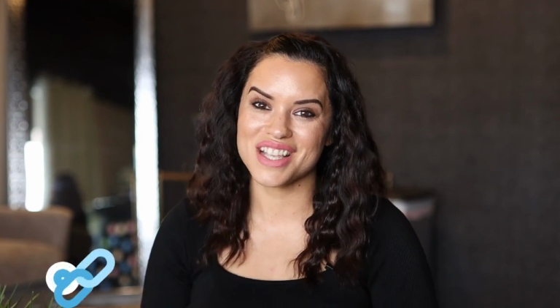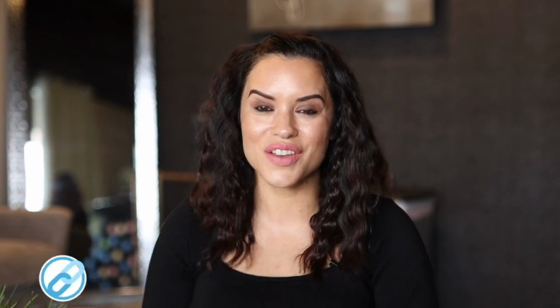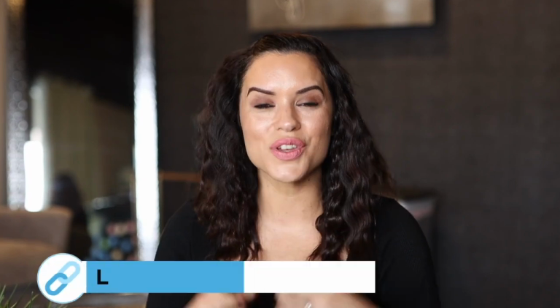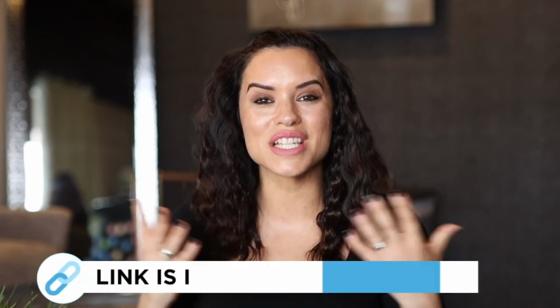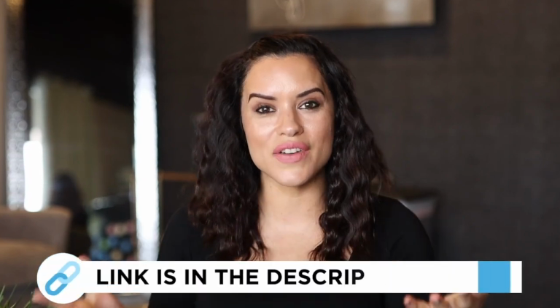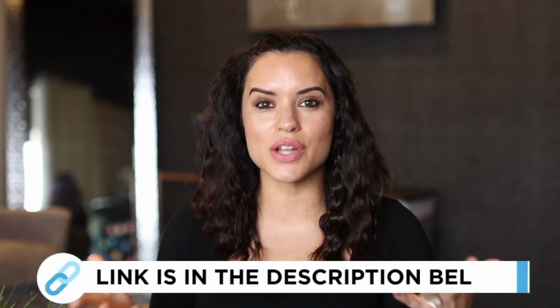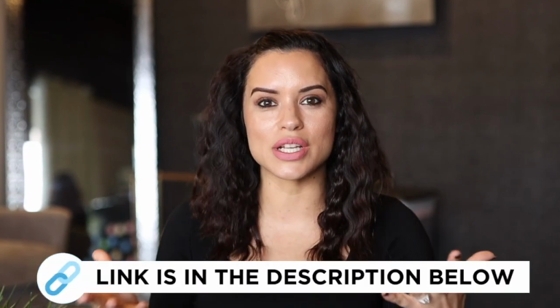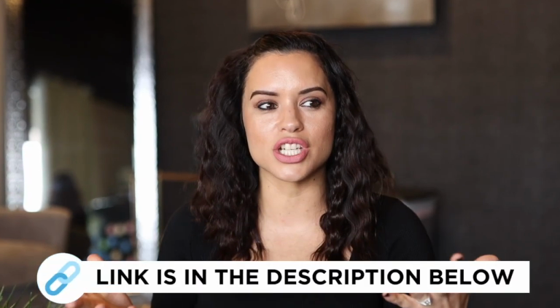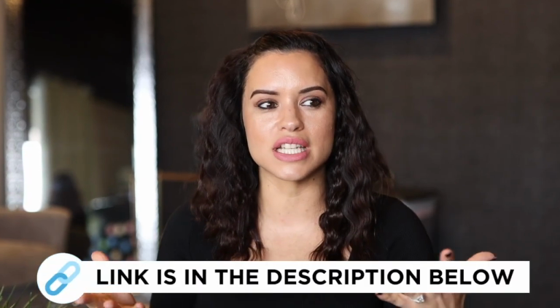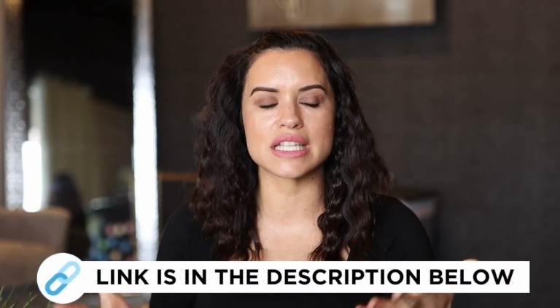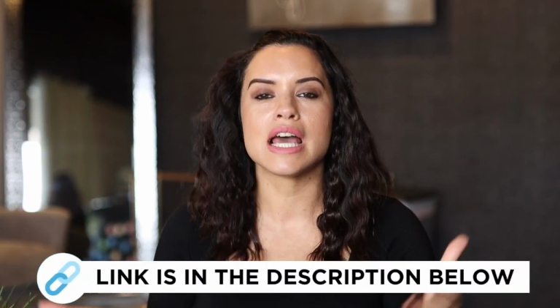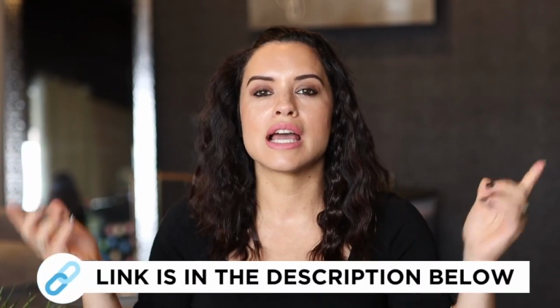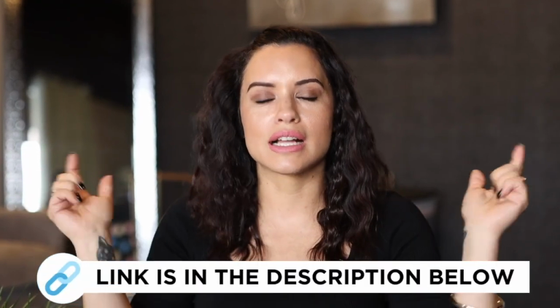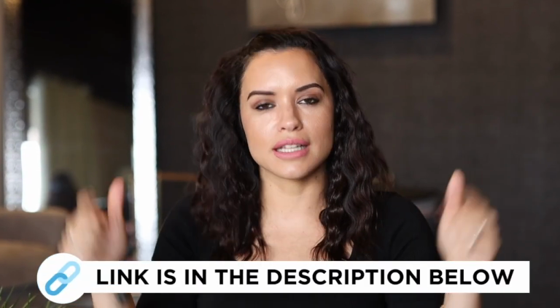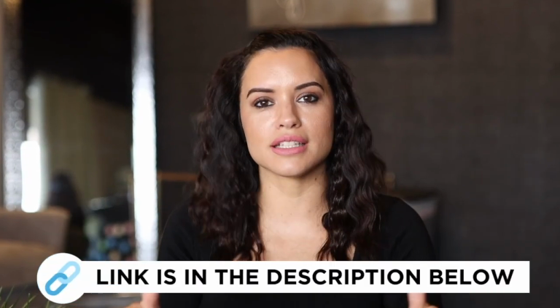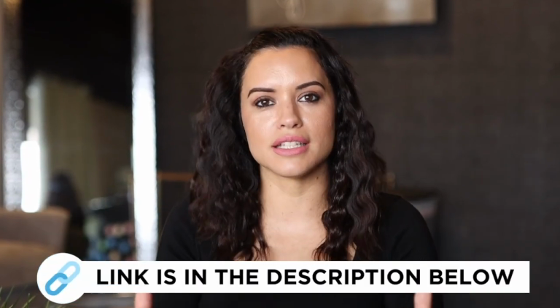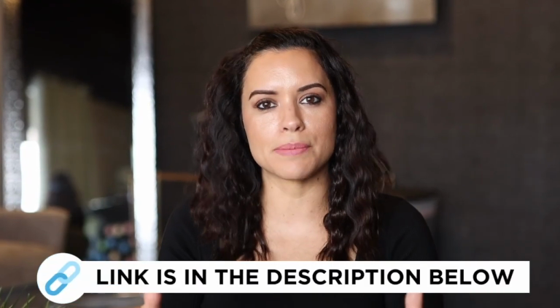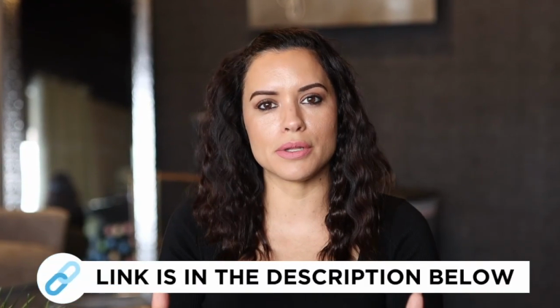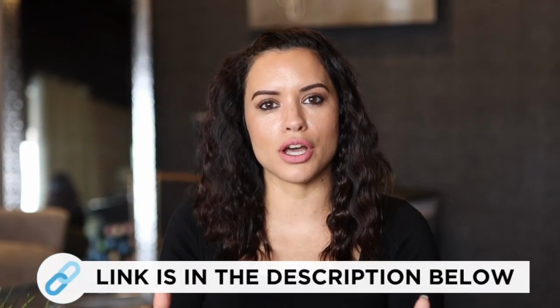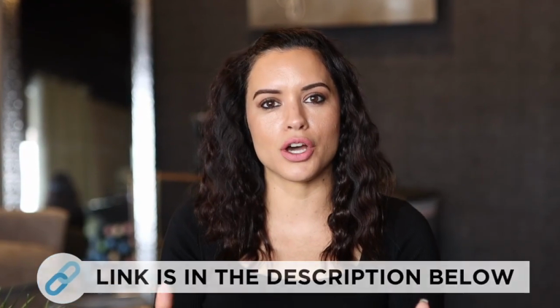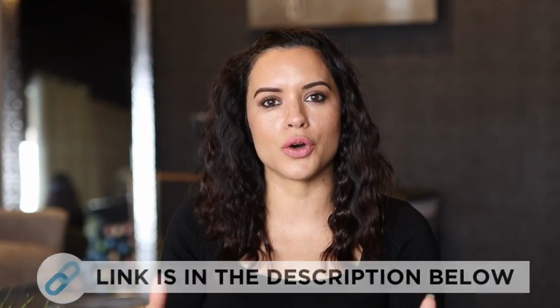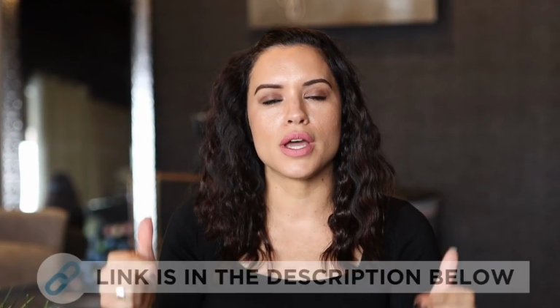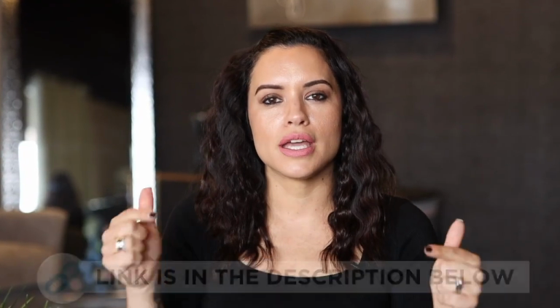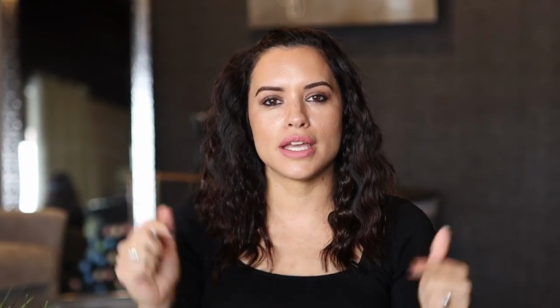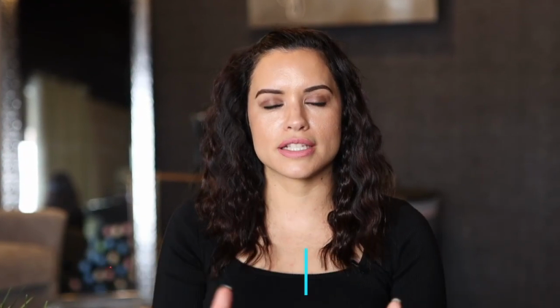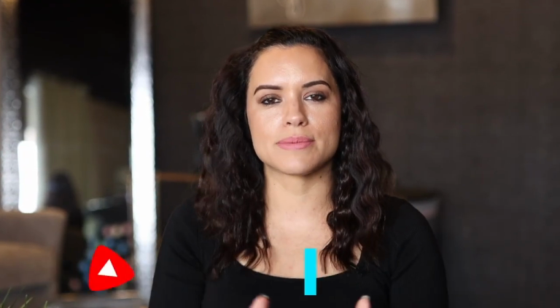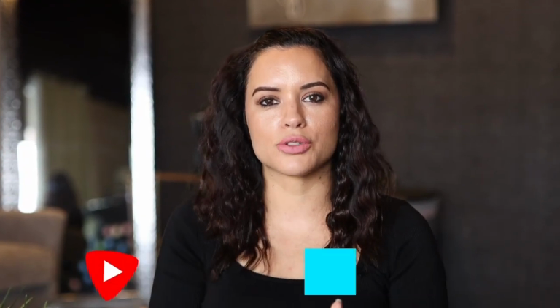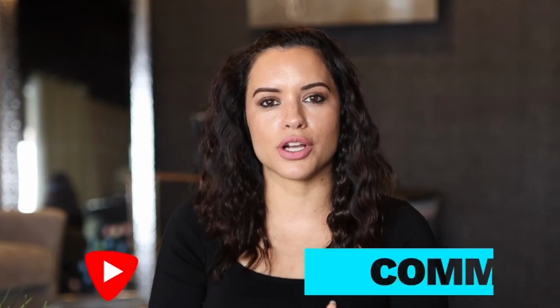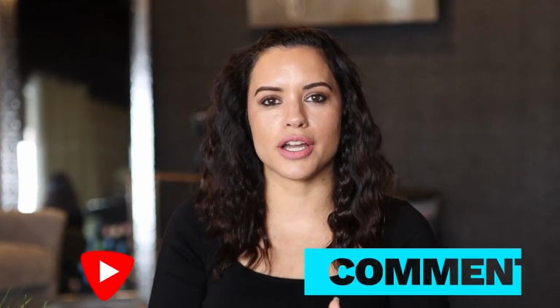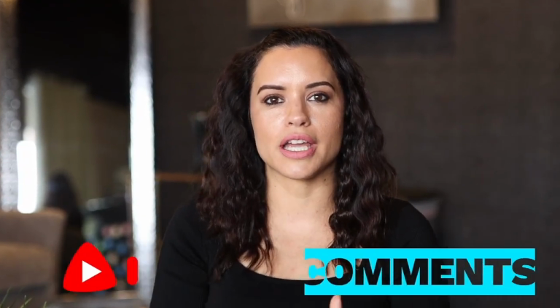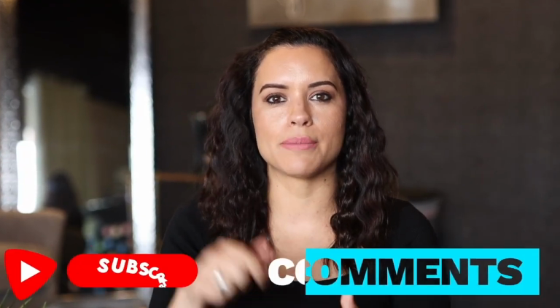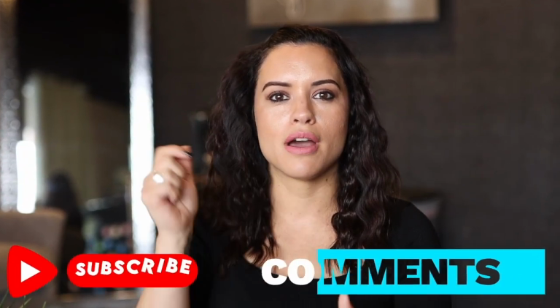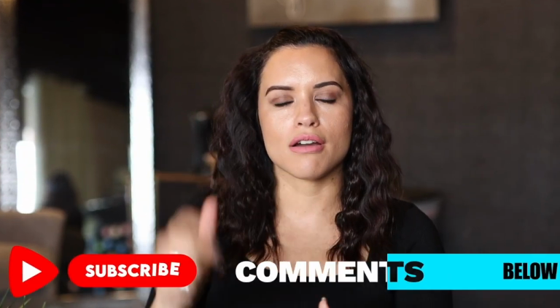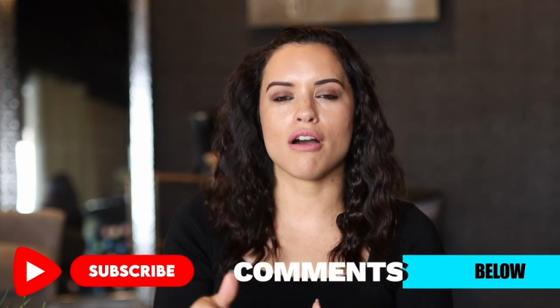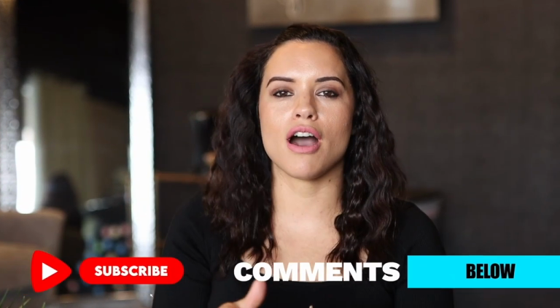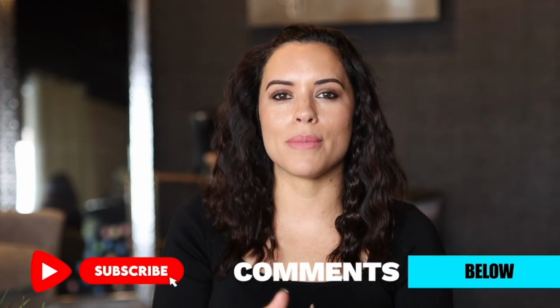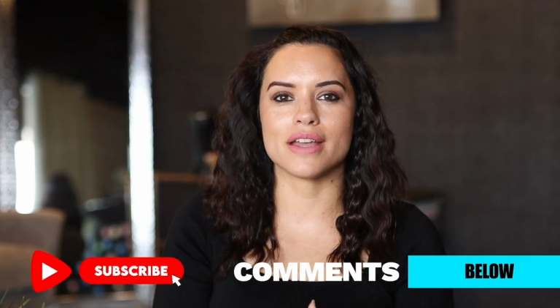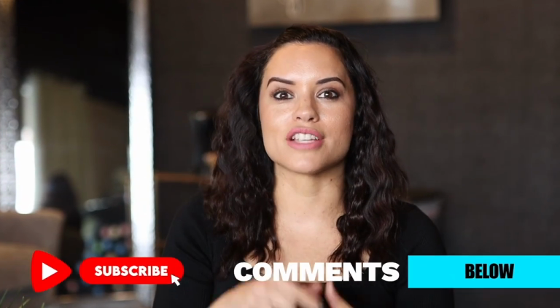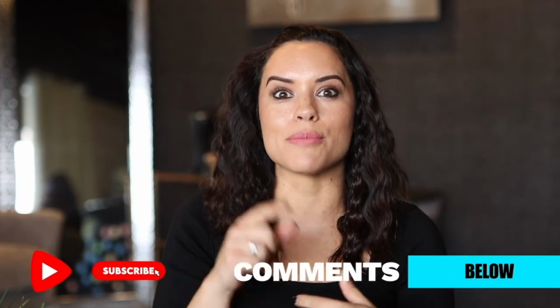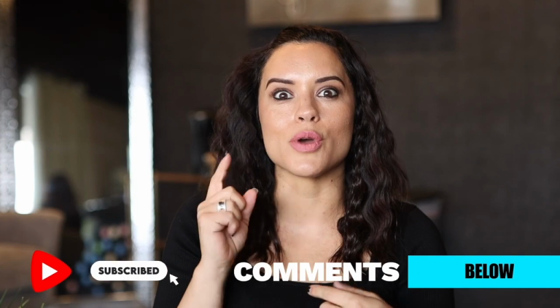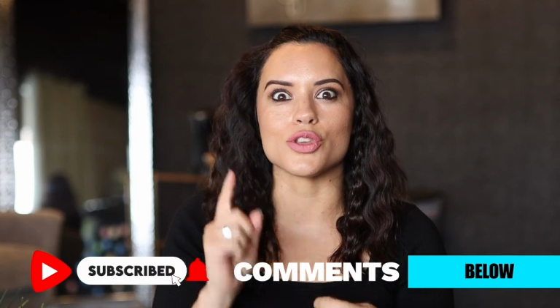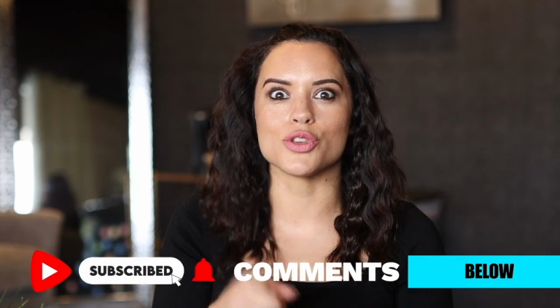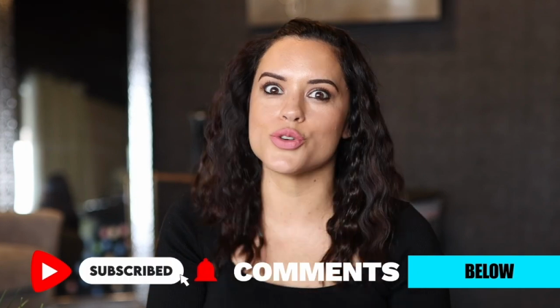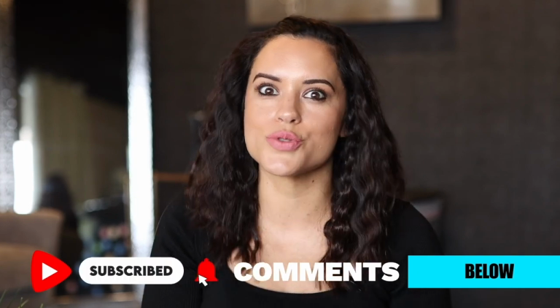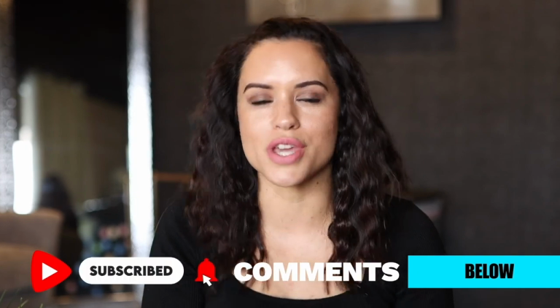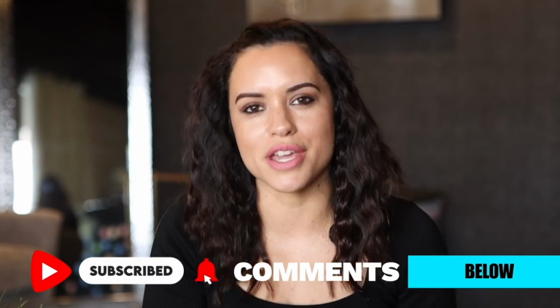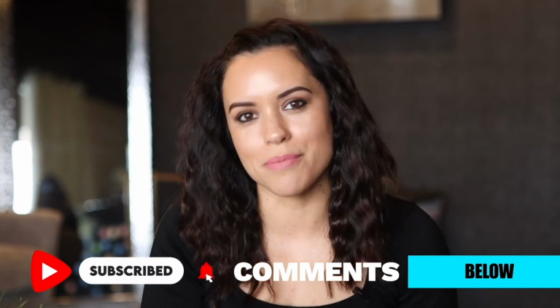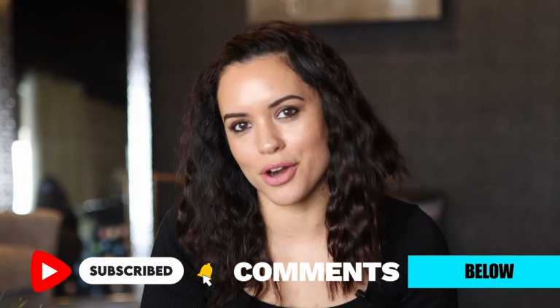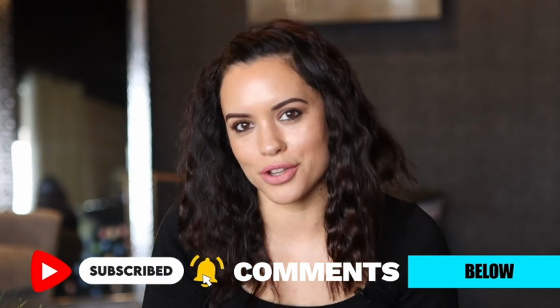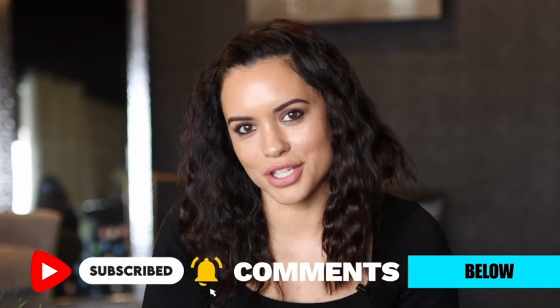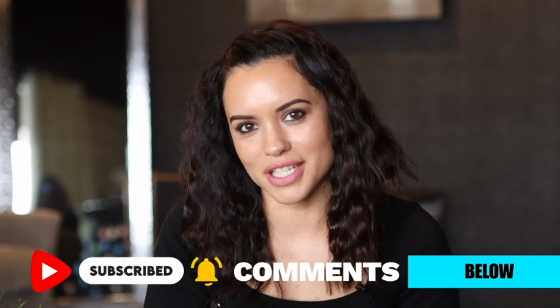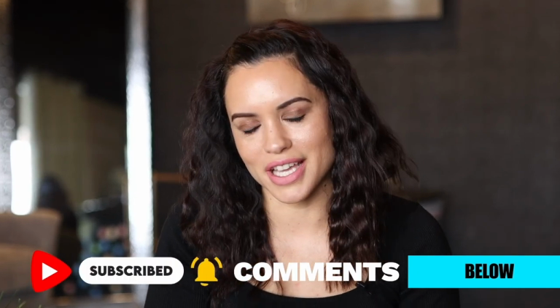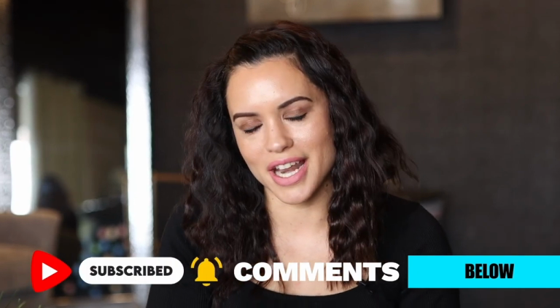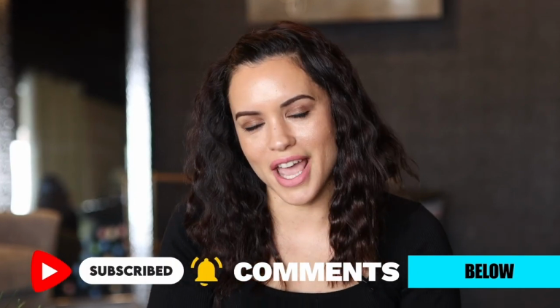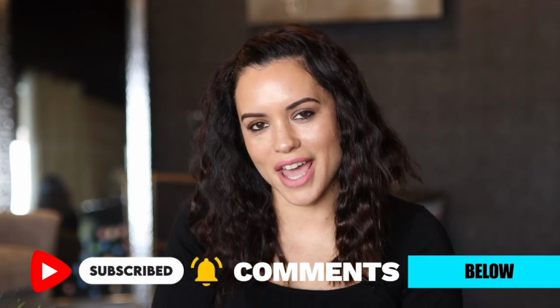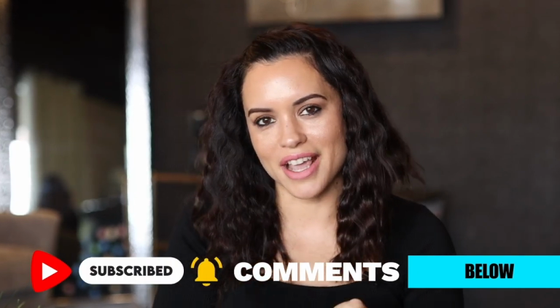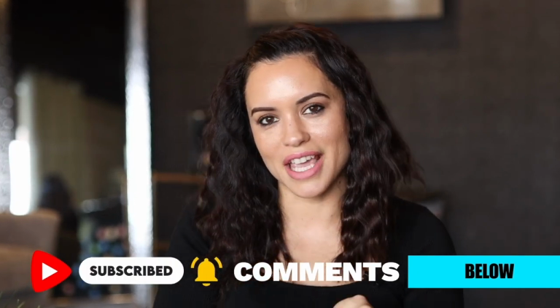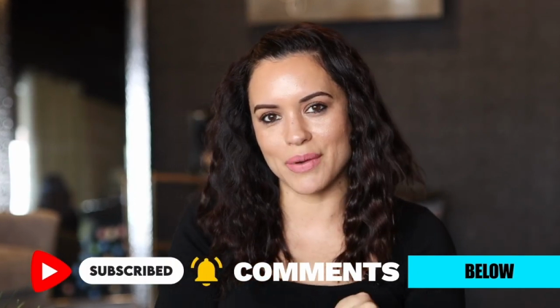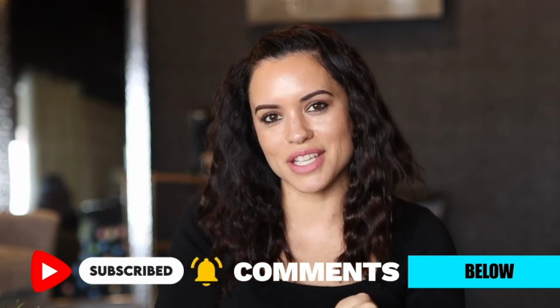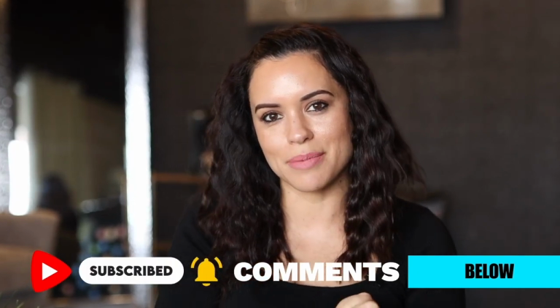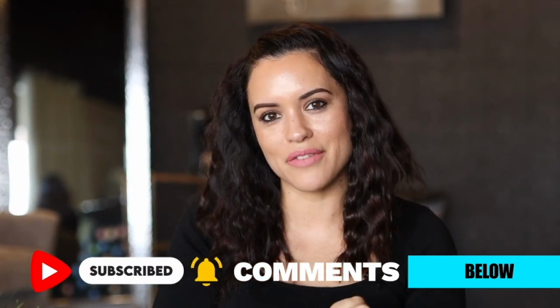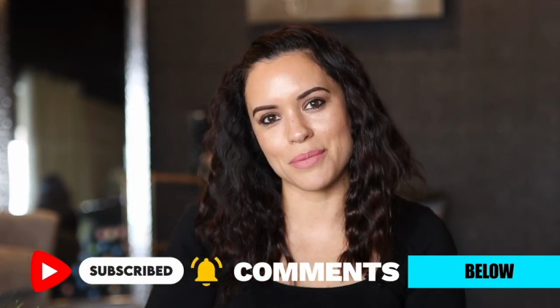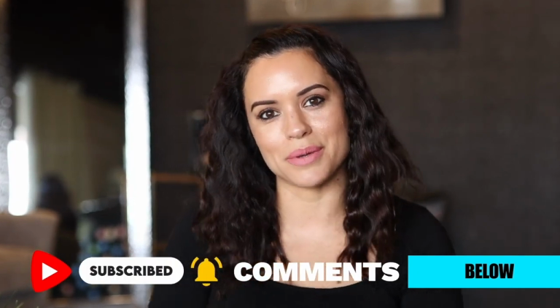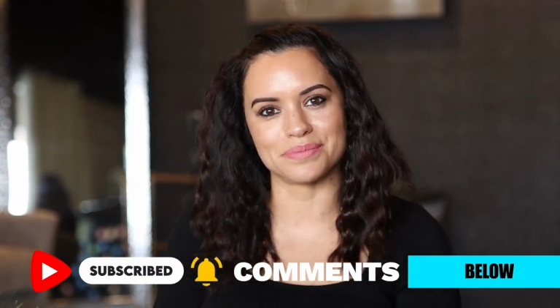If you guys have any questions, click the link below, hit subscribe, comment, and tell me what you think Martha did. I can't wait to hear back from you.